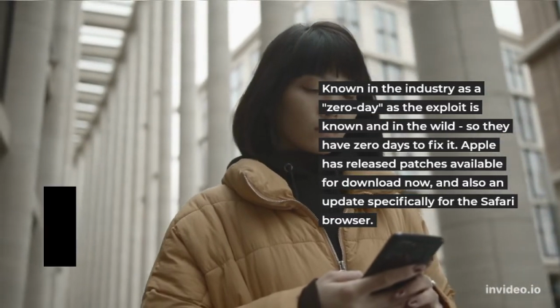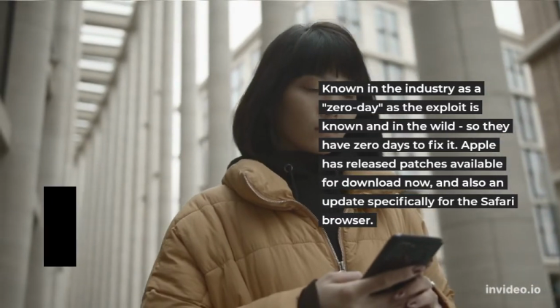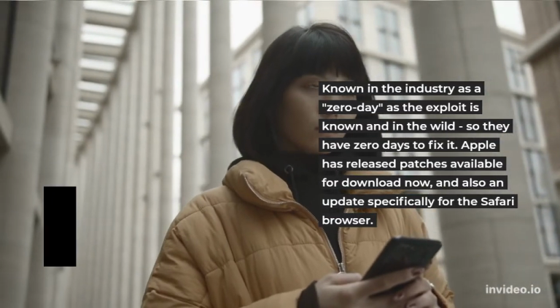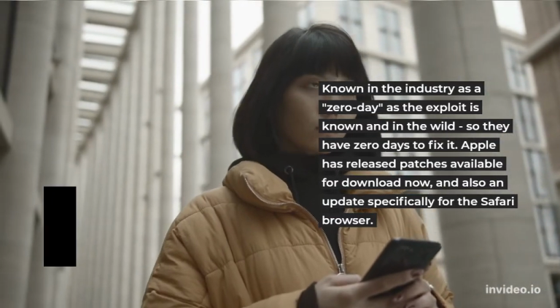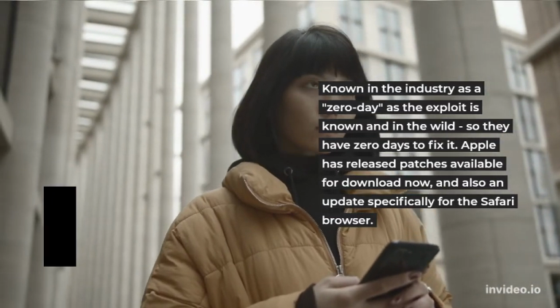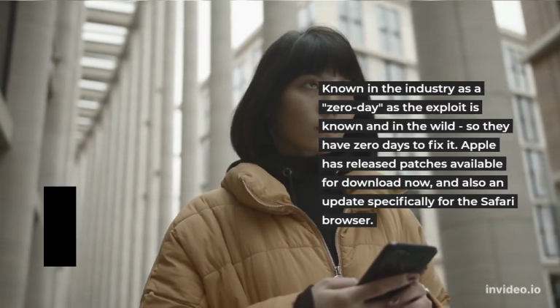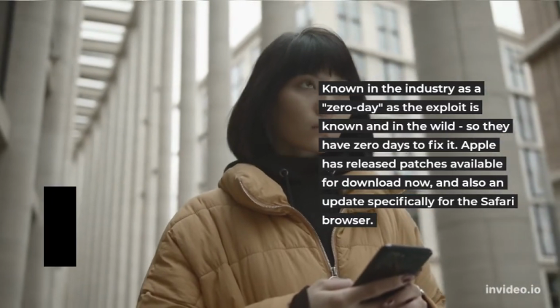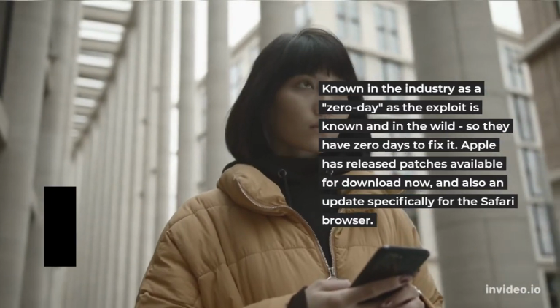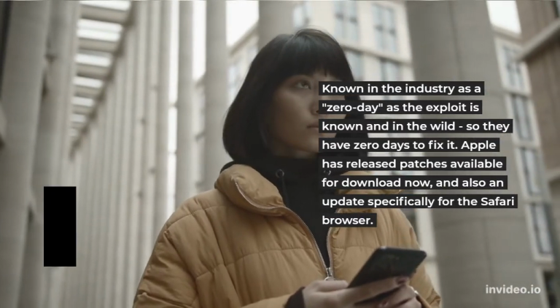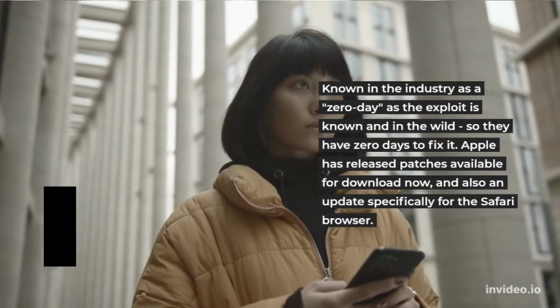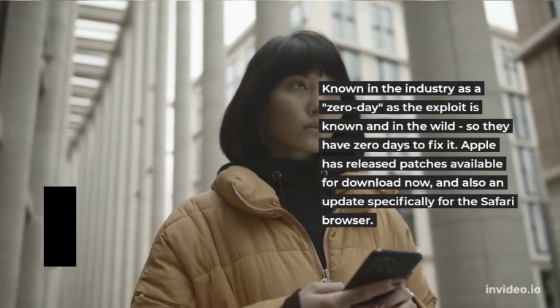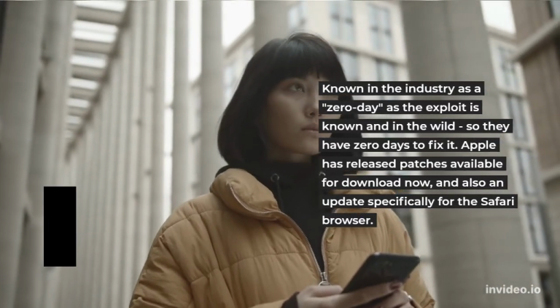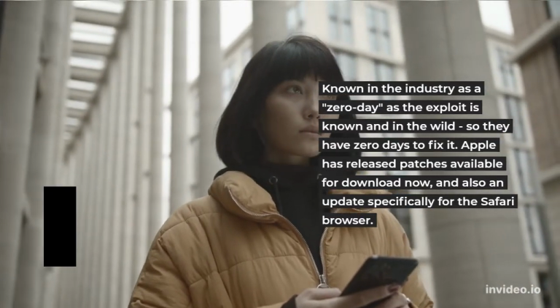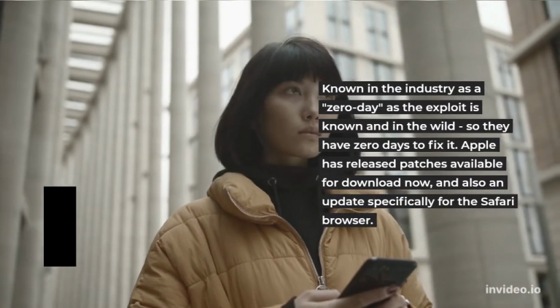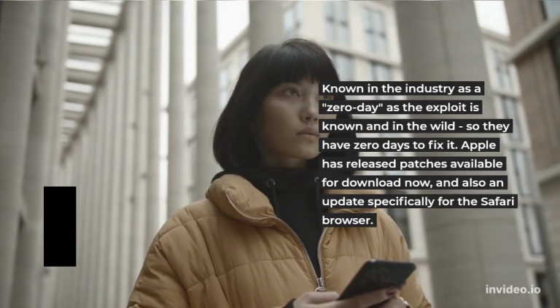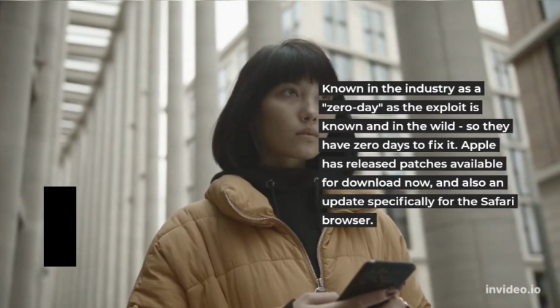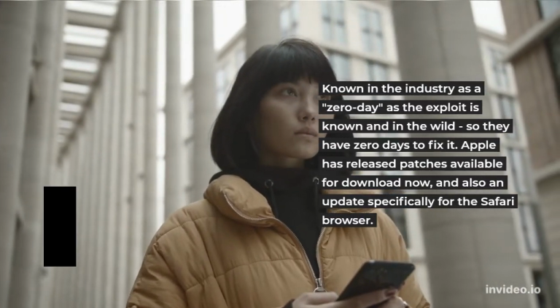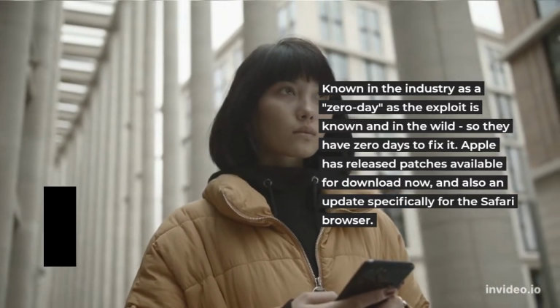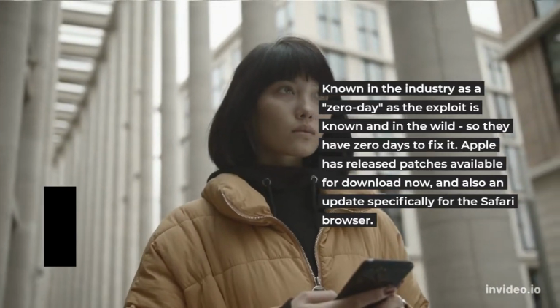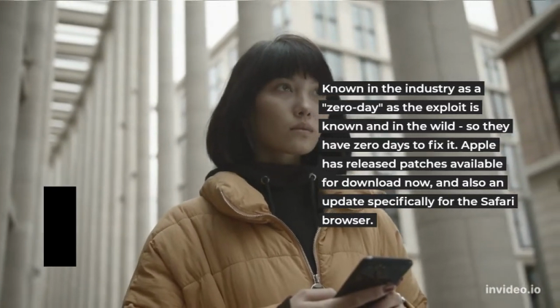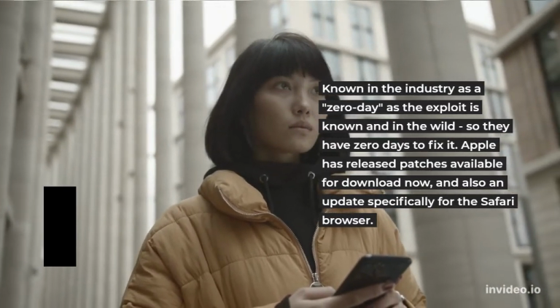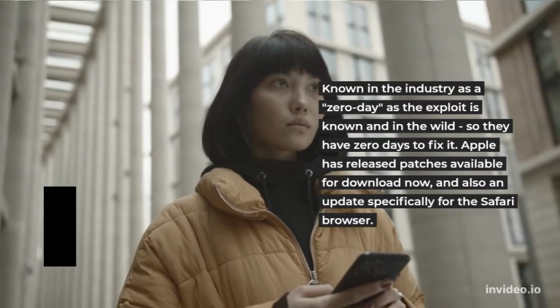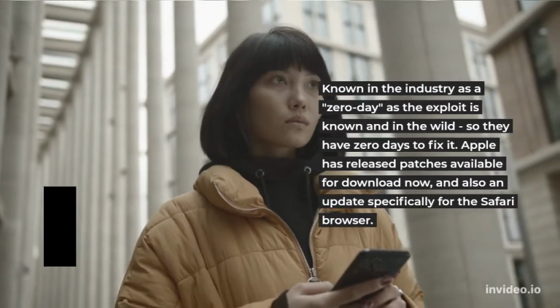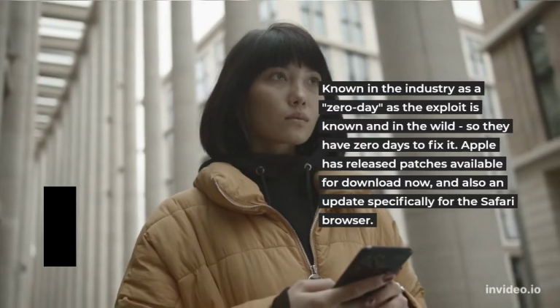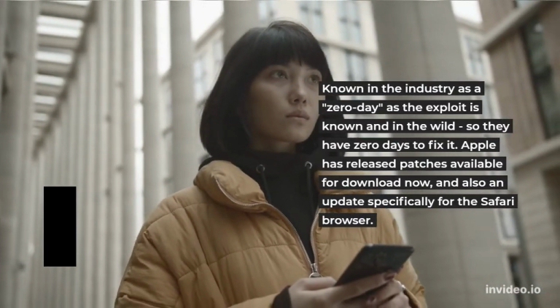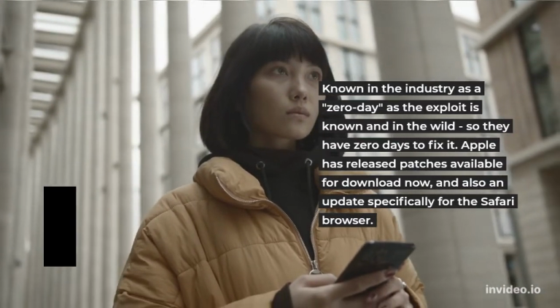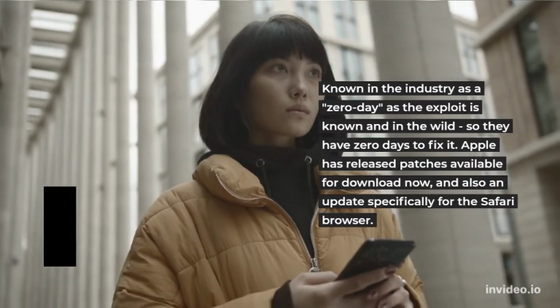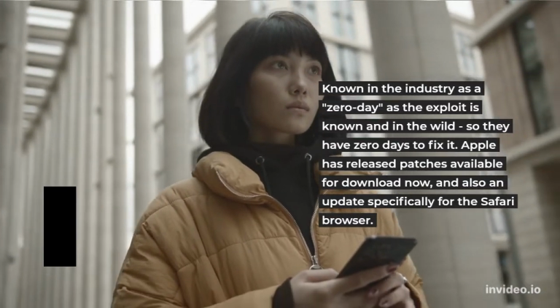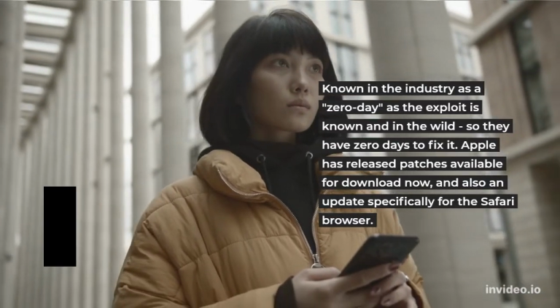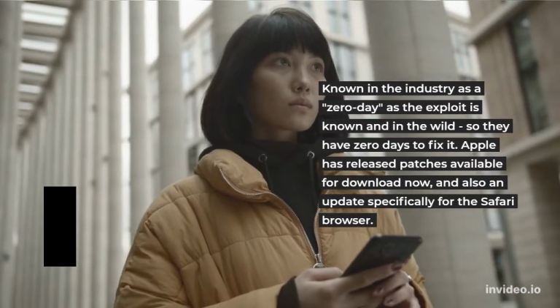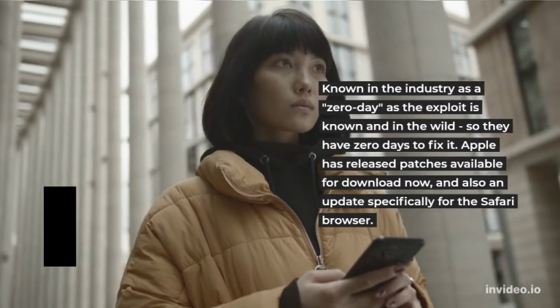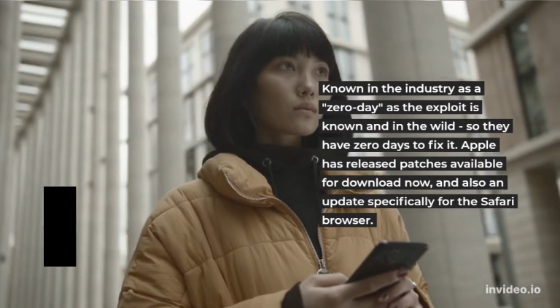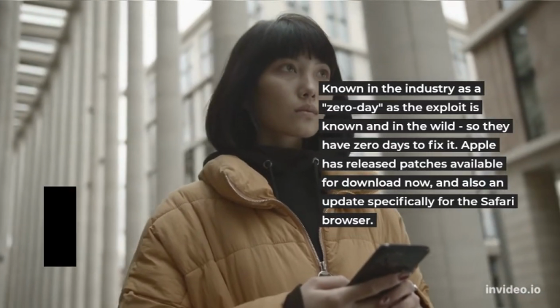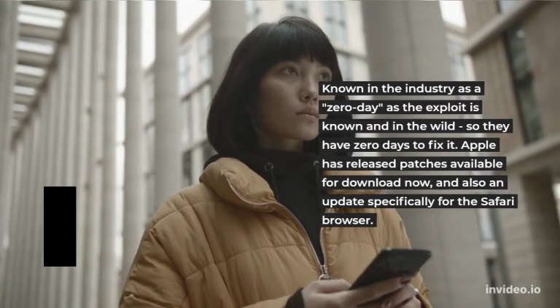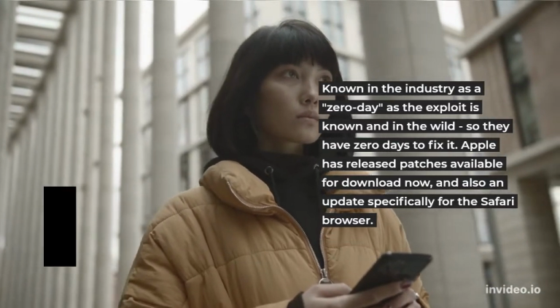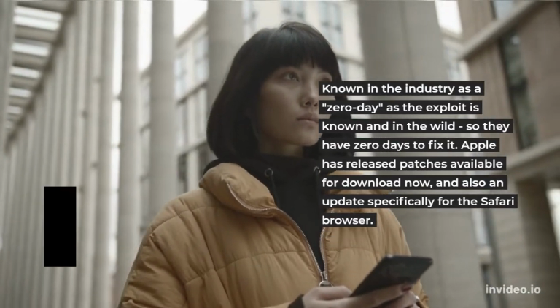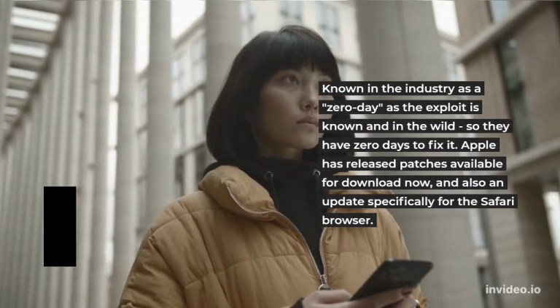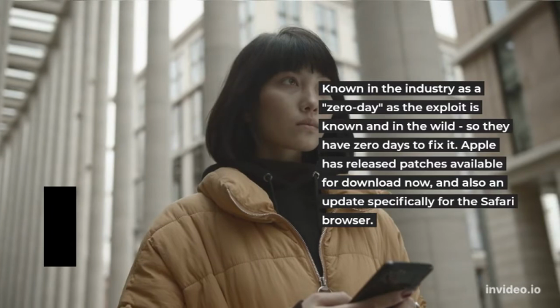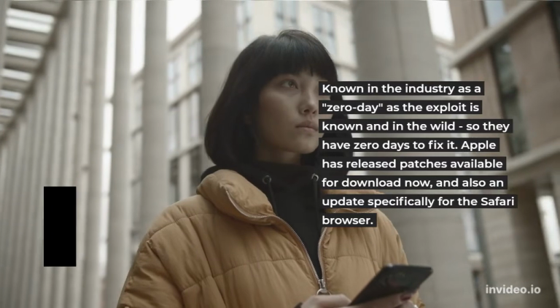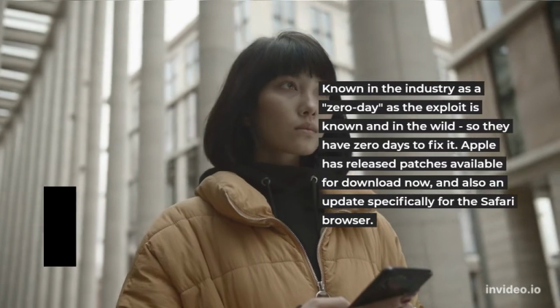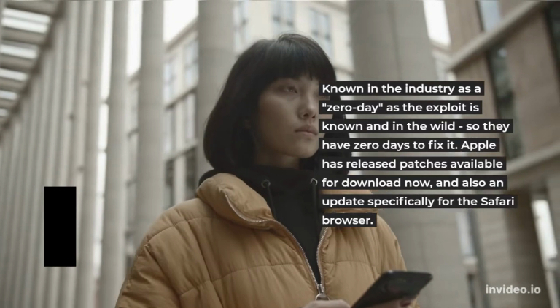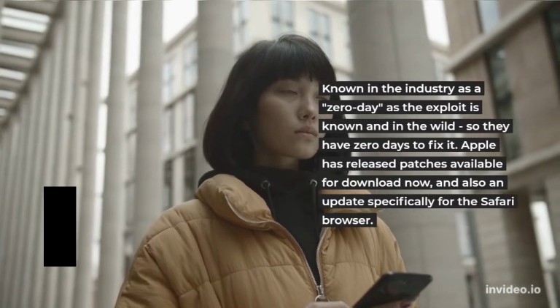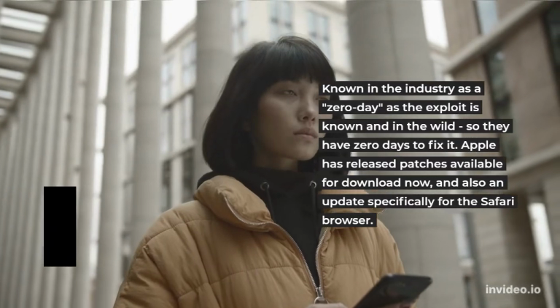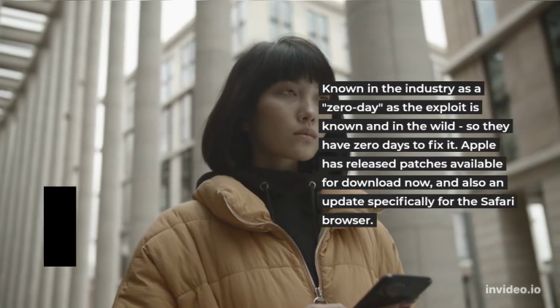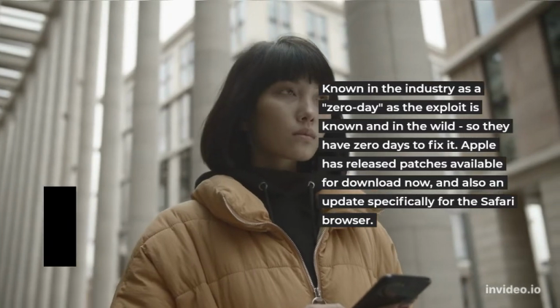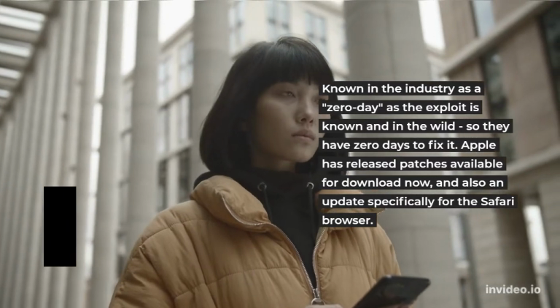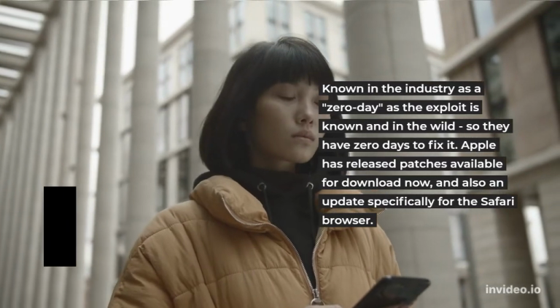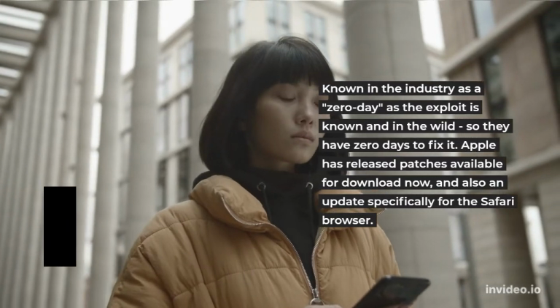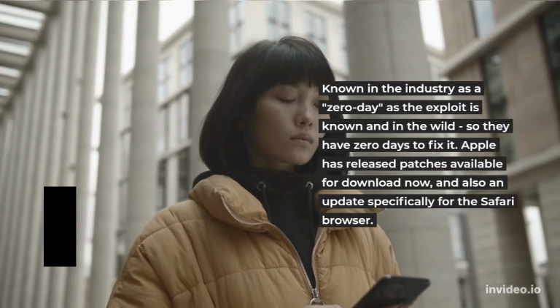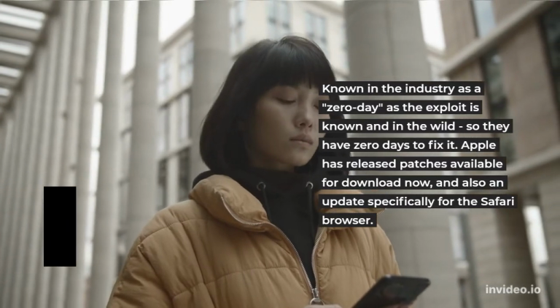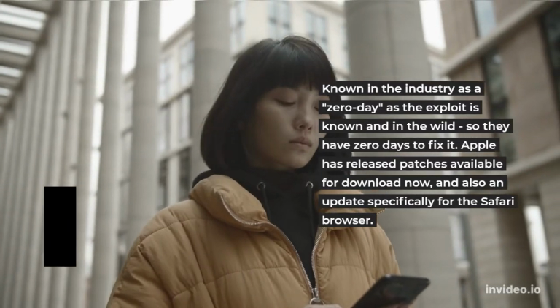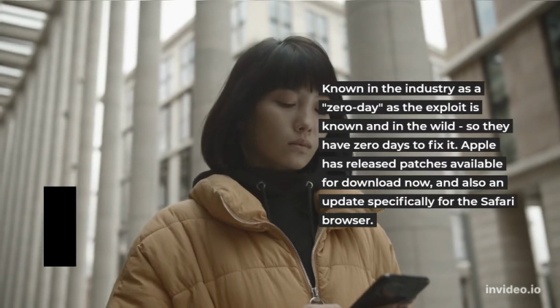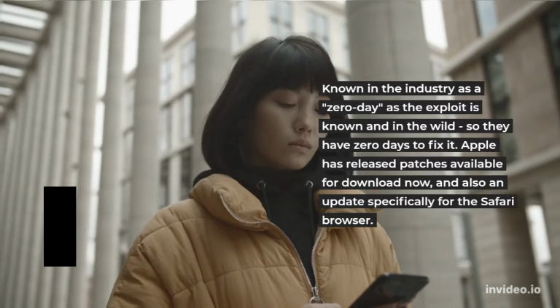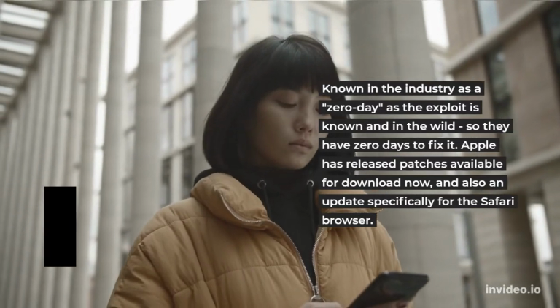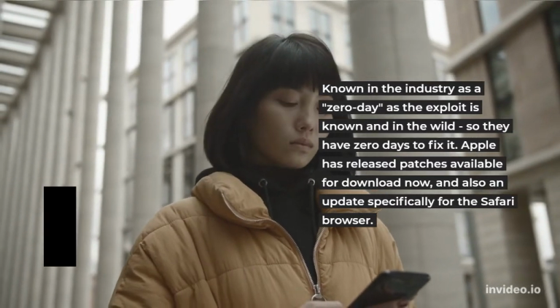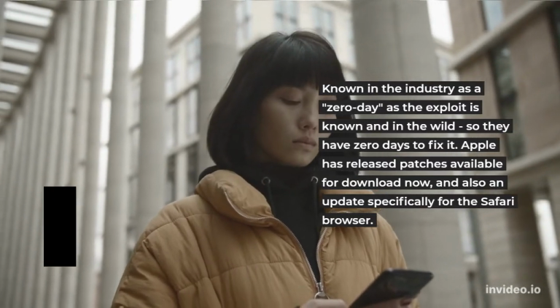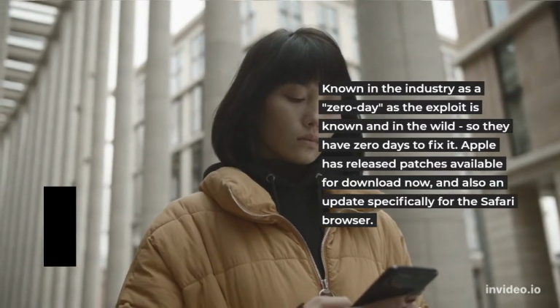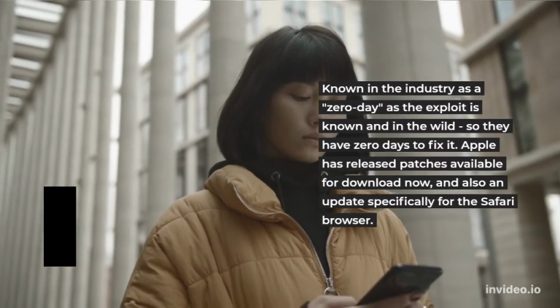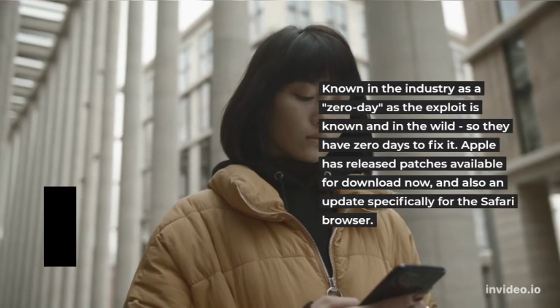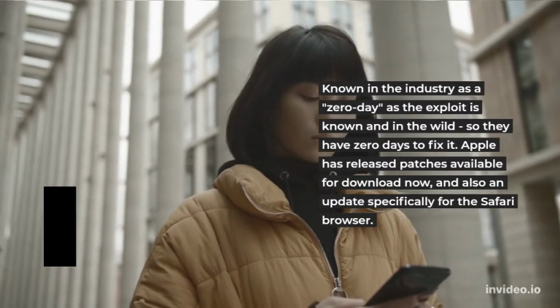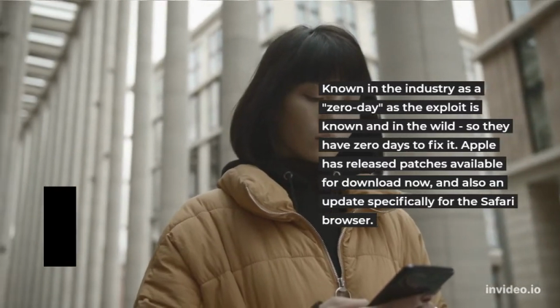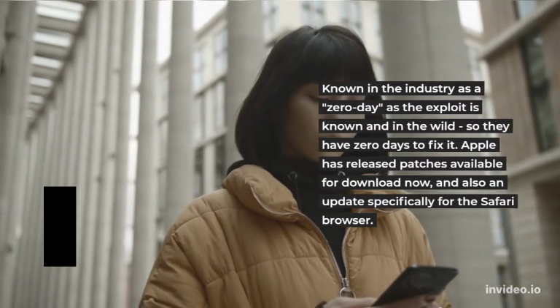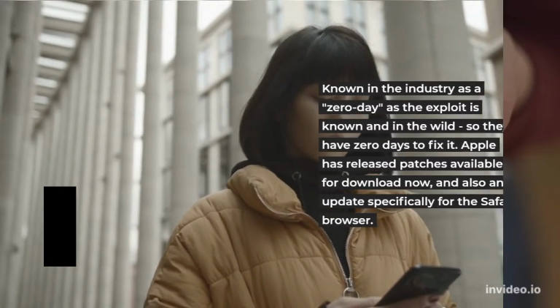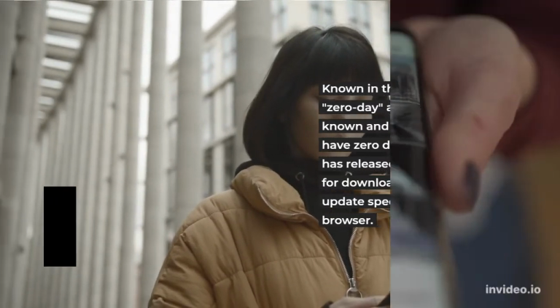Apple has released patches available for download now, and also an update specifically for the Safari browser.